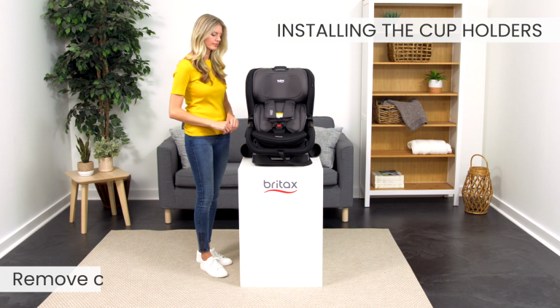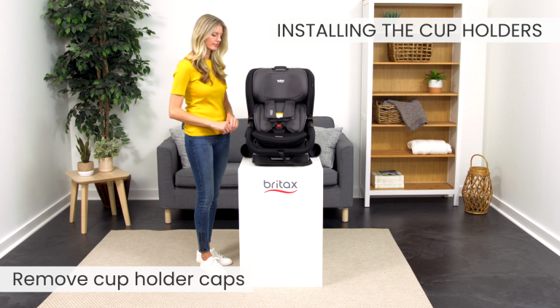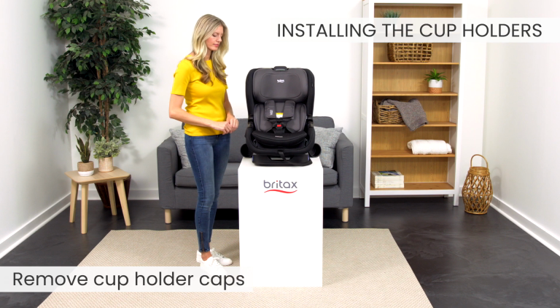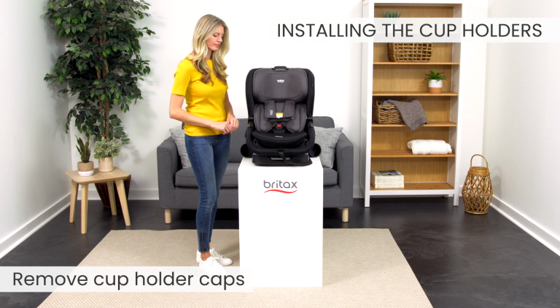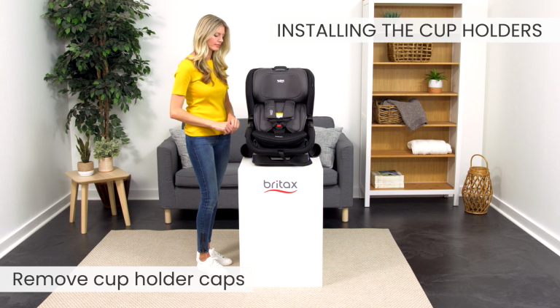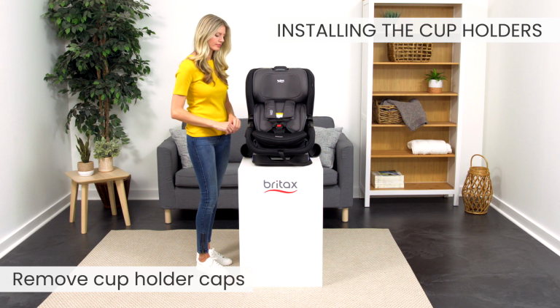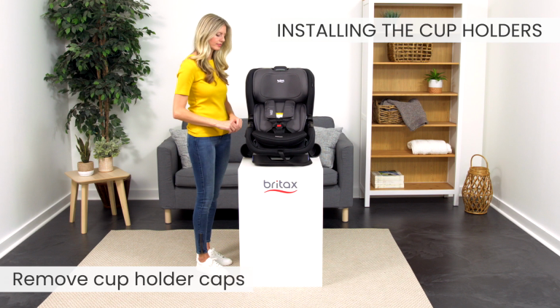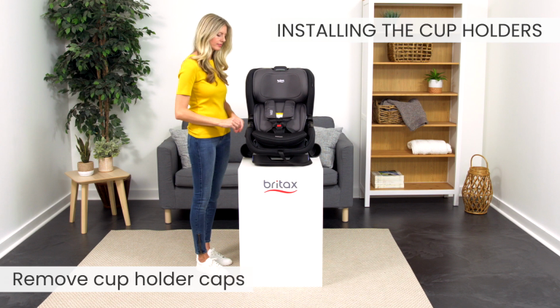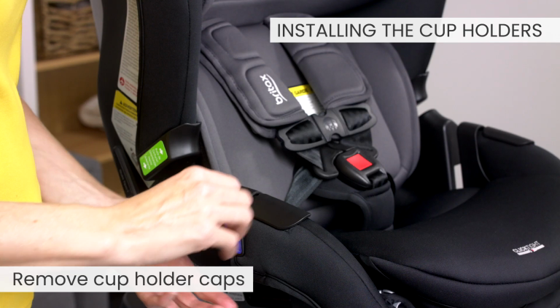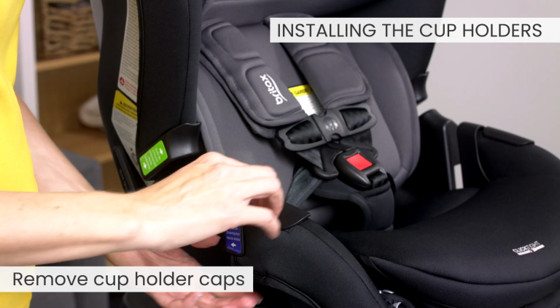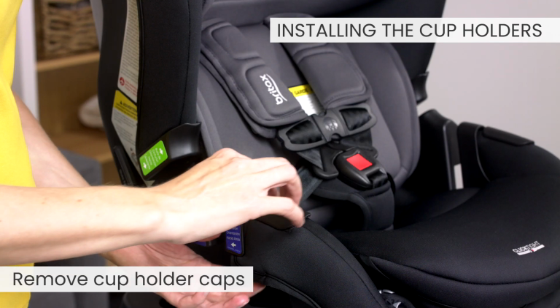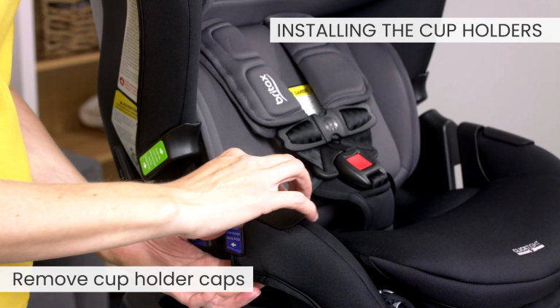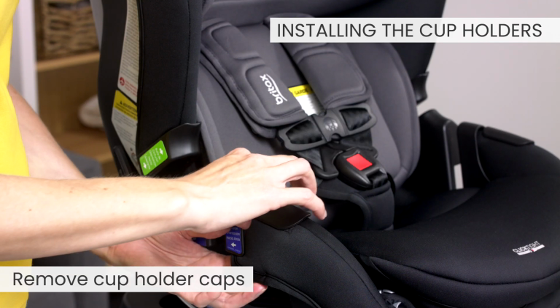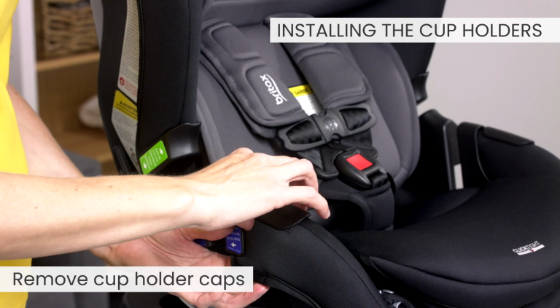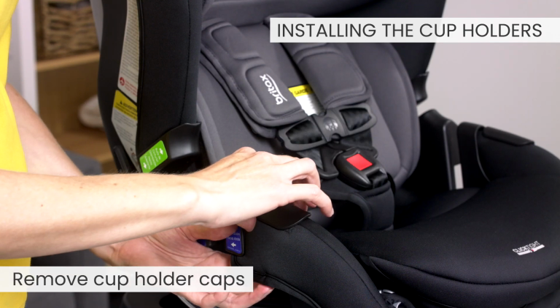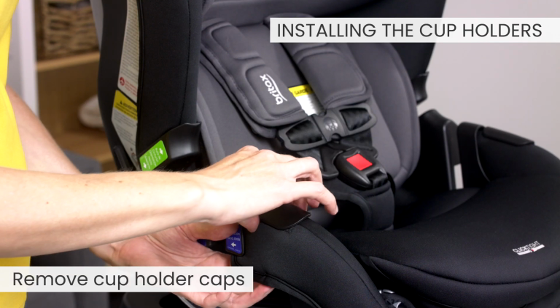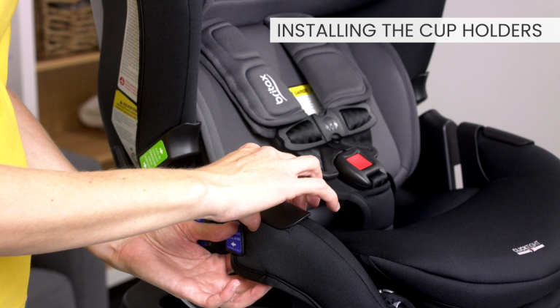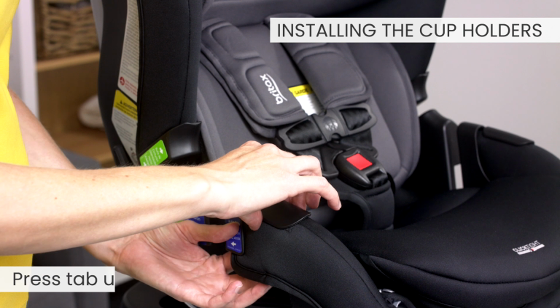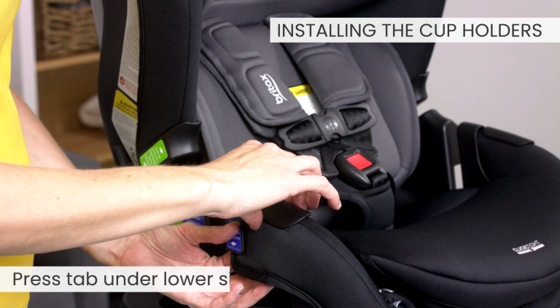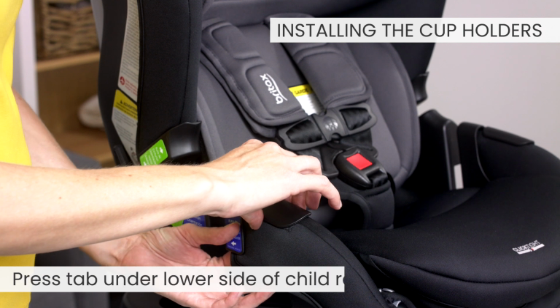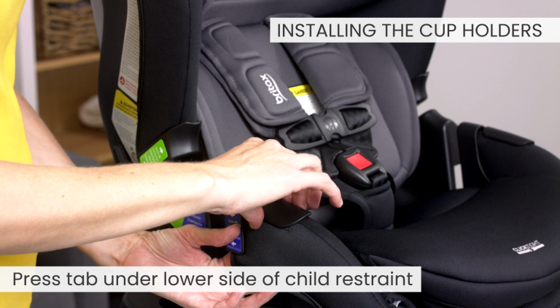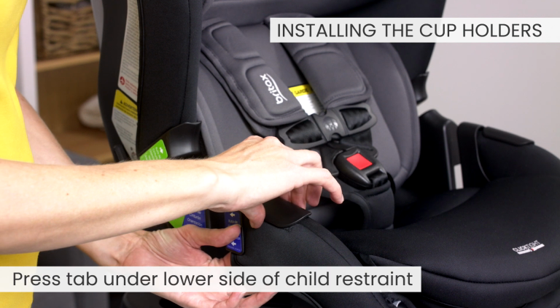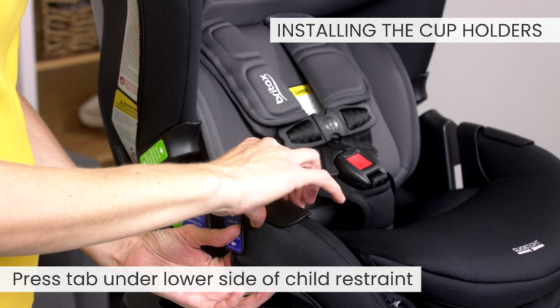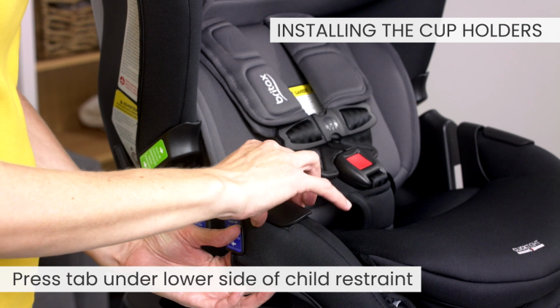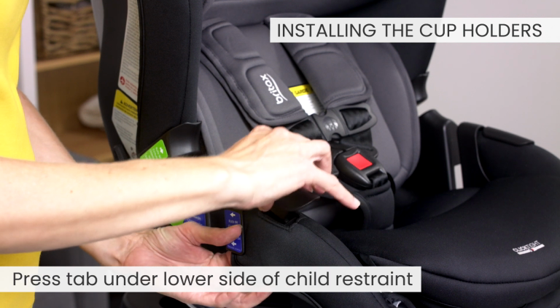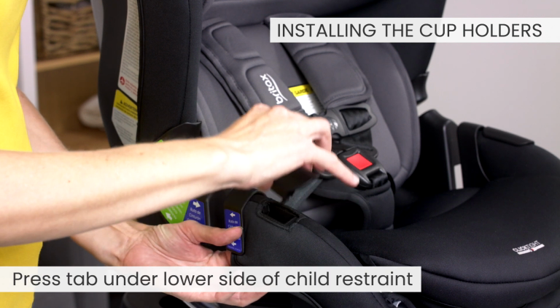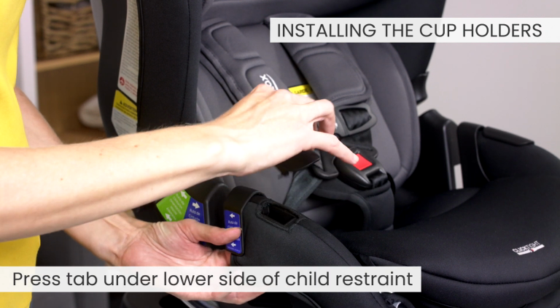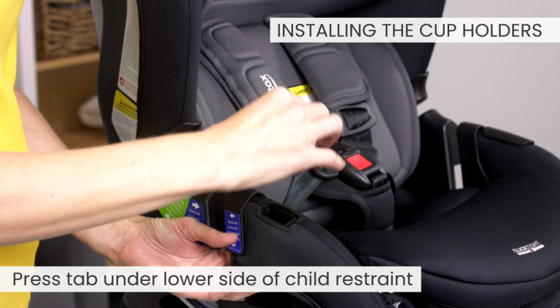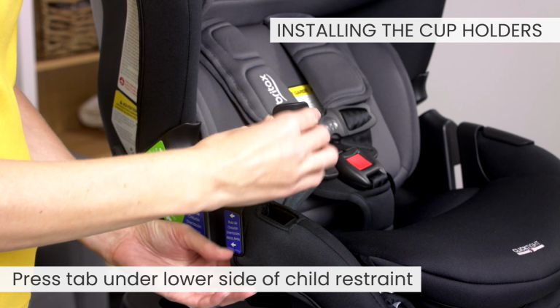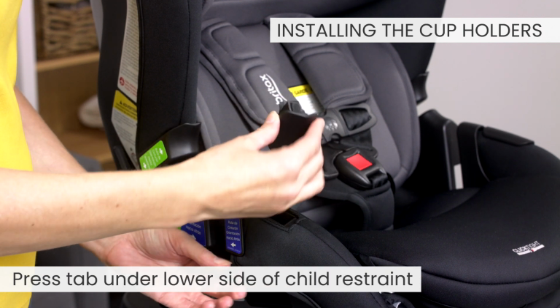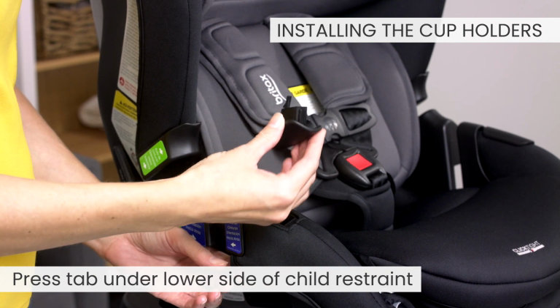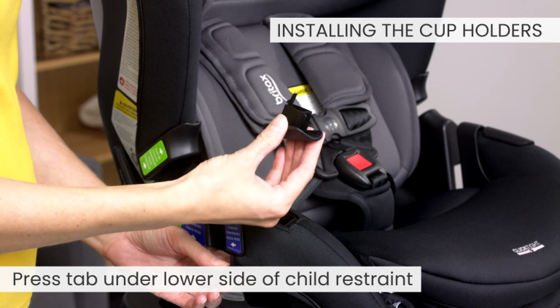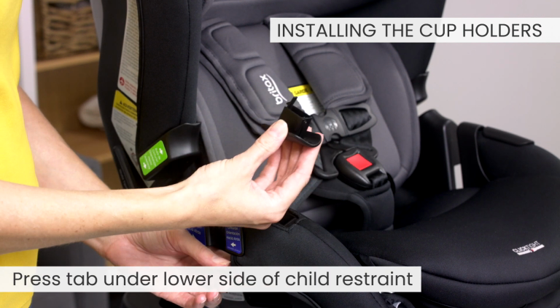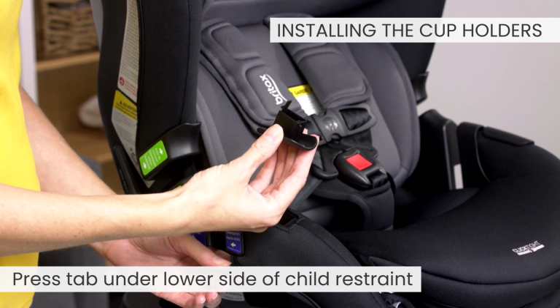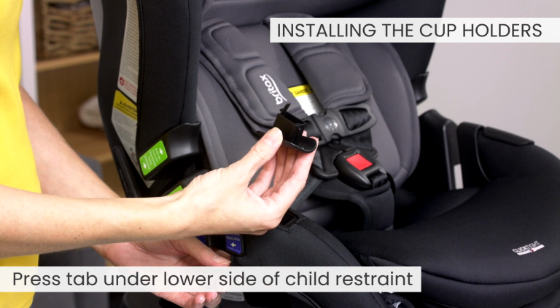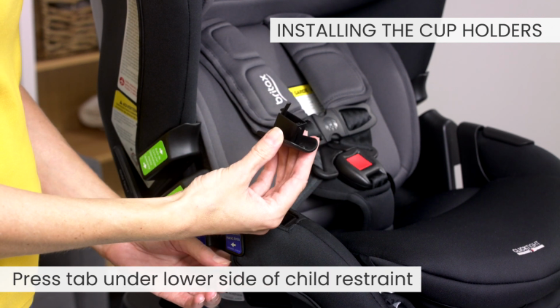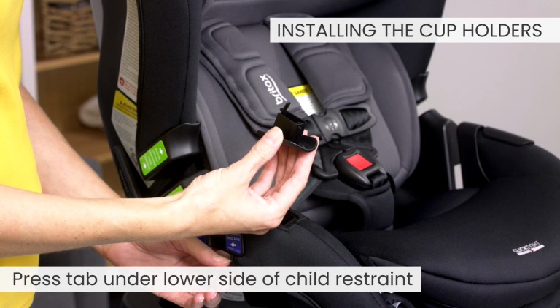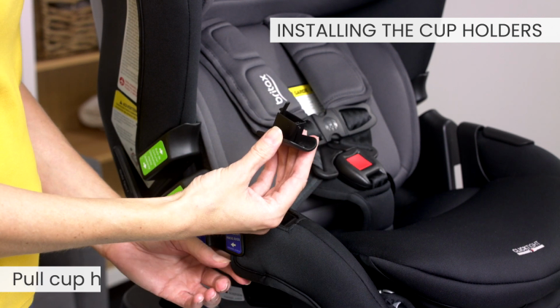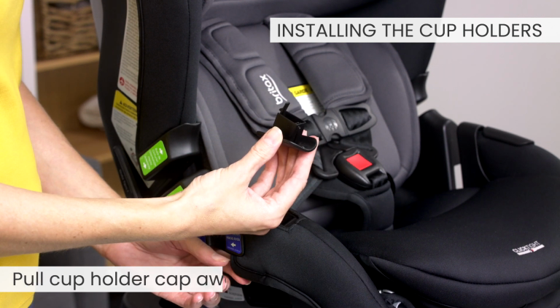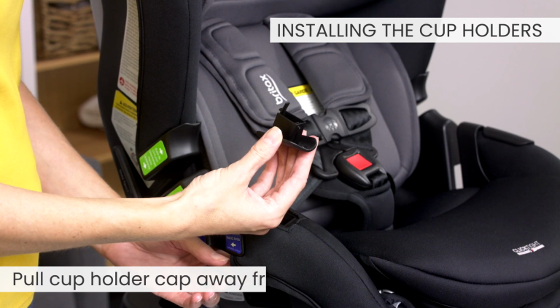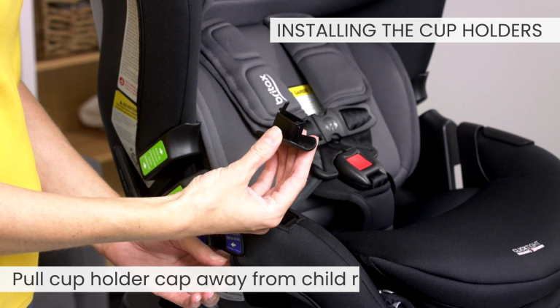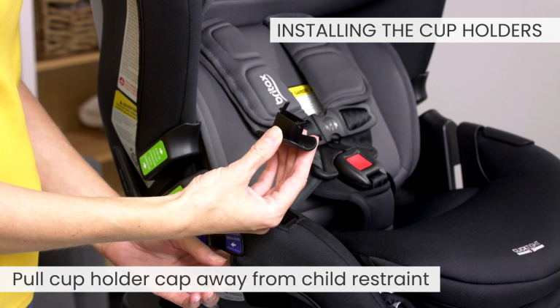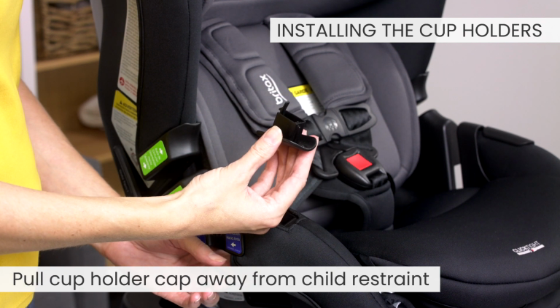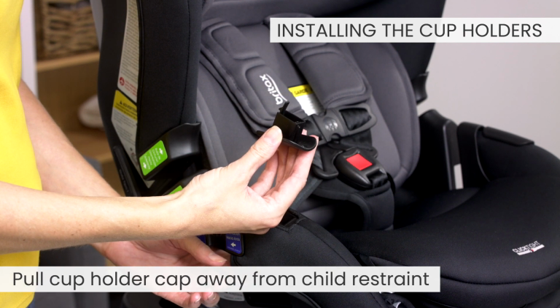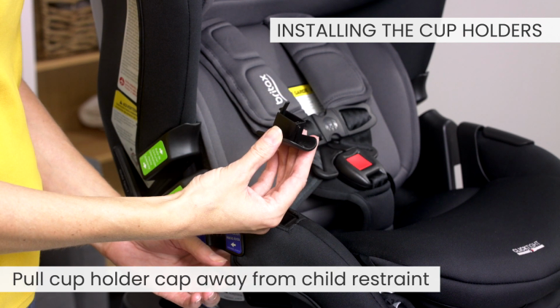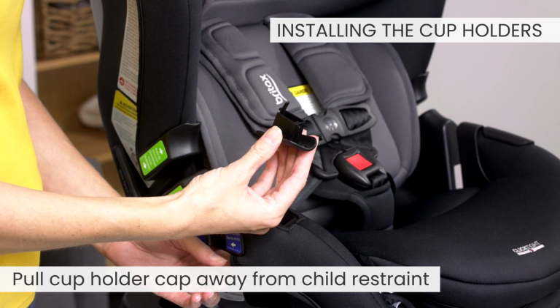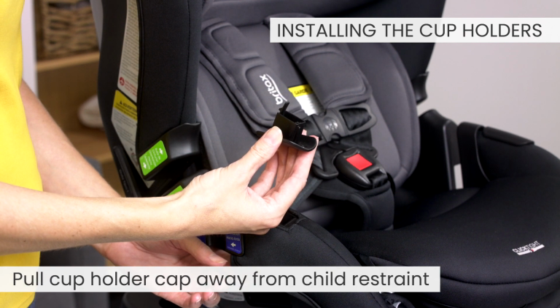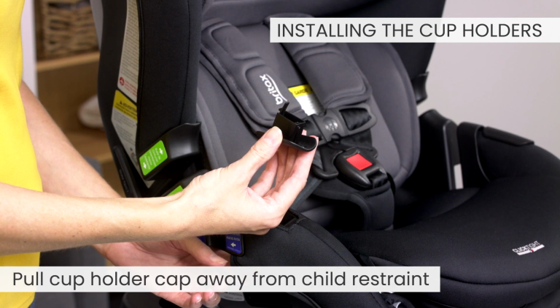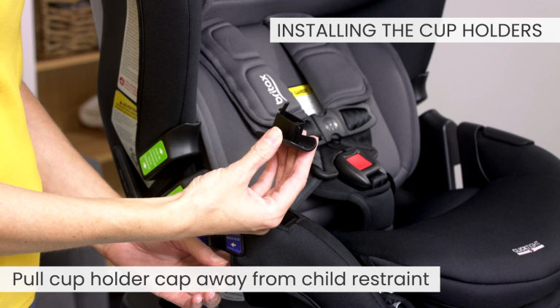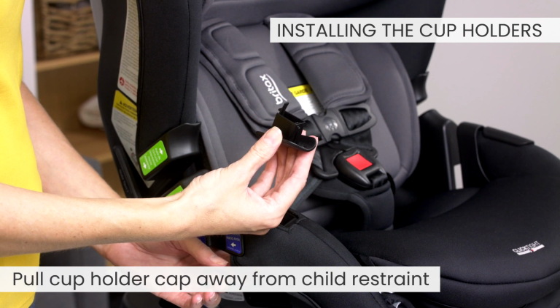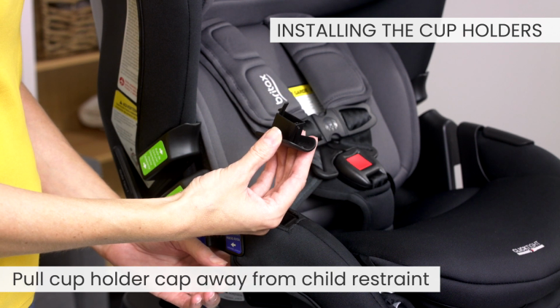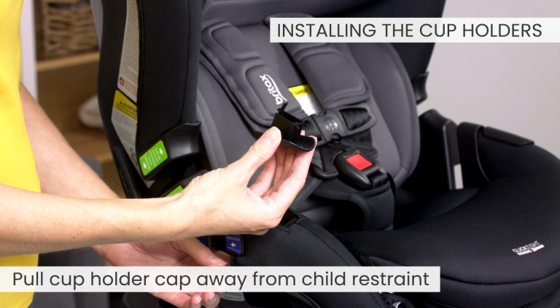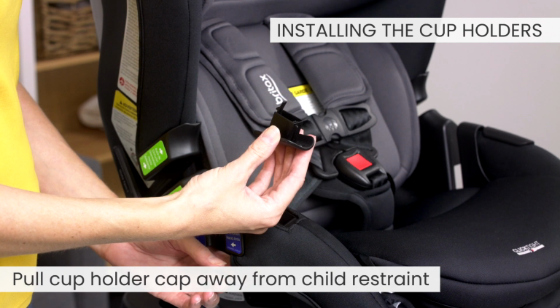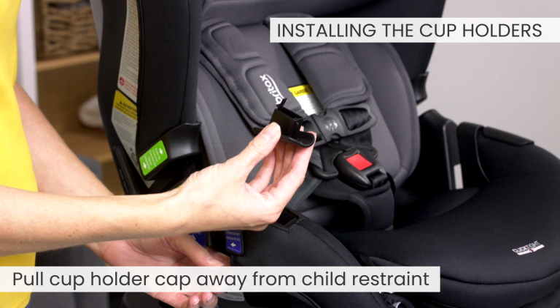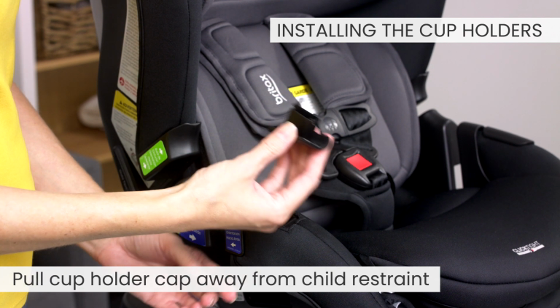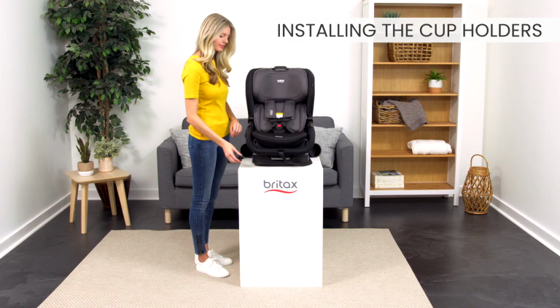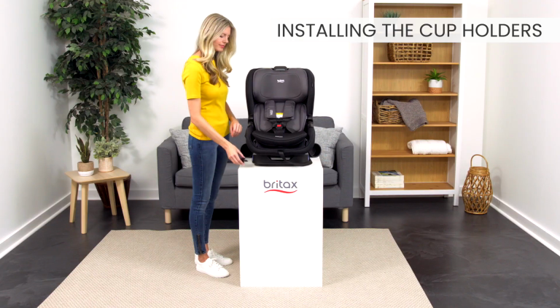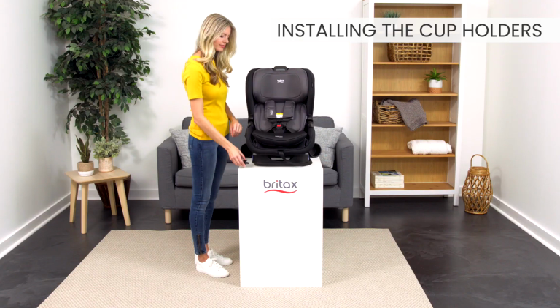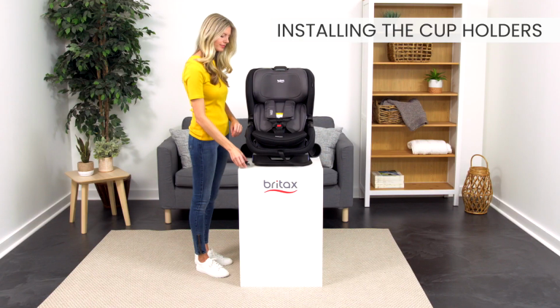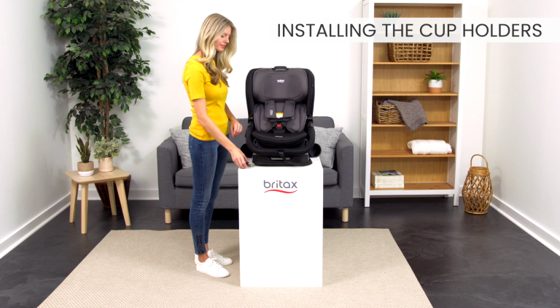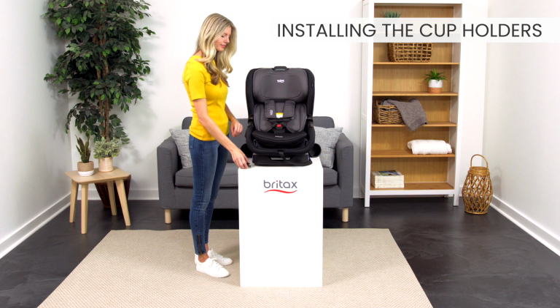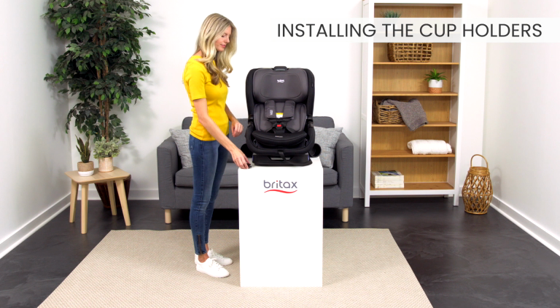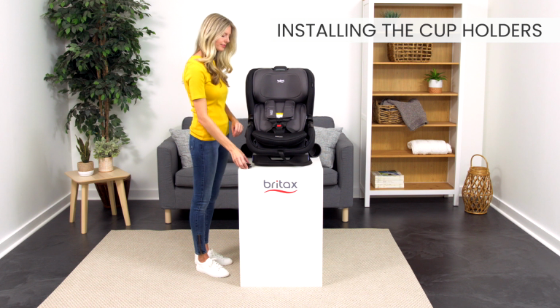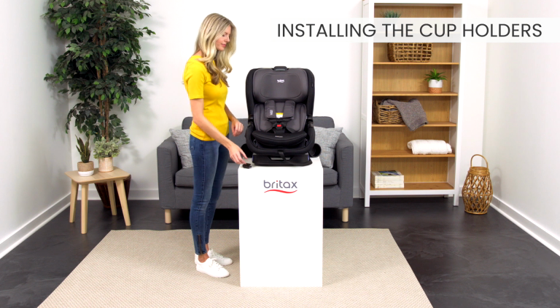Remove the cup holder caps. Push the tab under the lower side of the seat. Pull the cup holder caps away from the seat on each side.